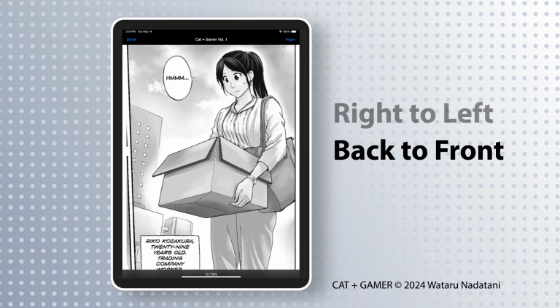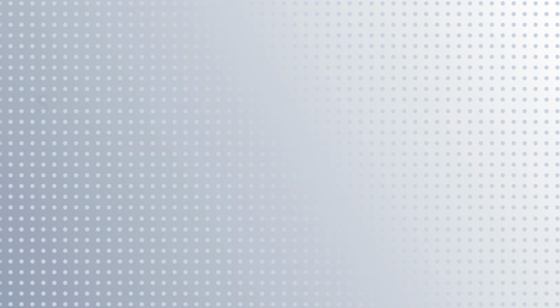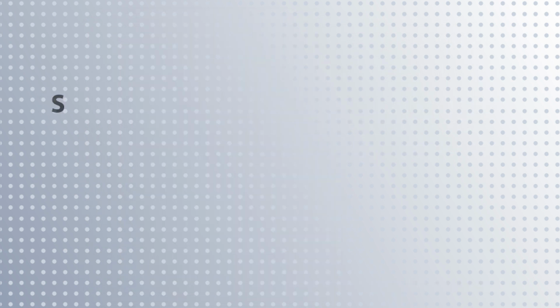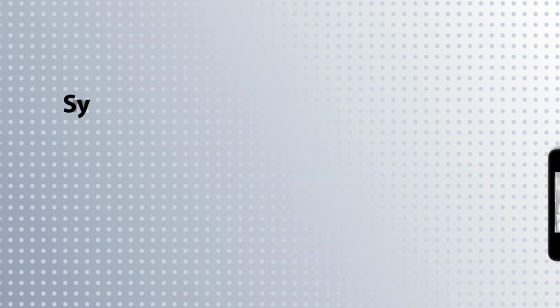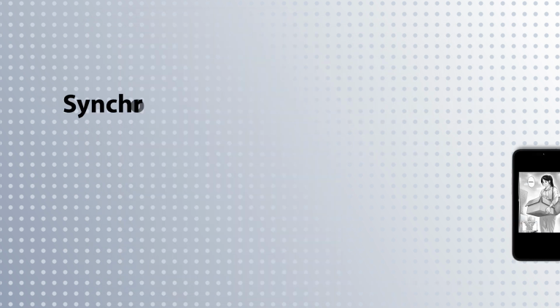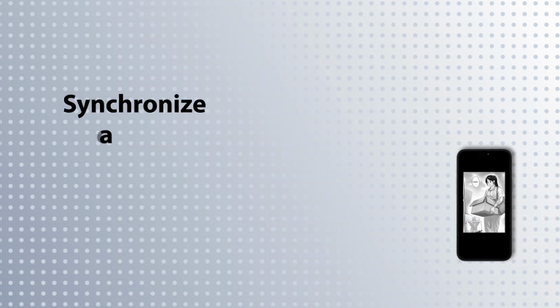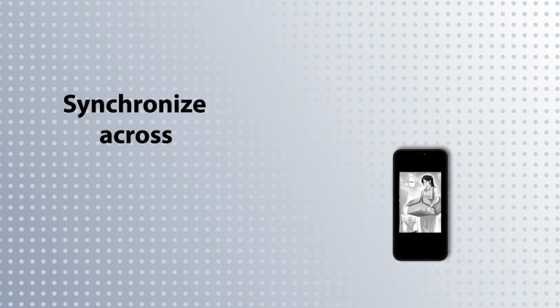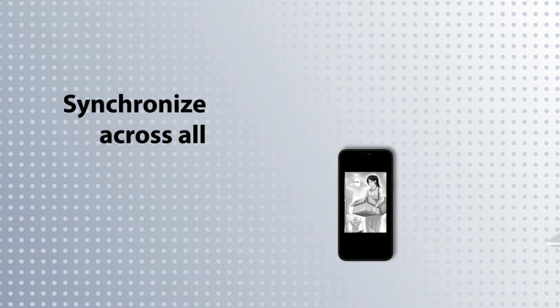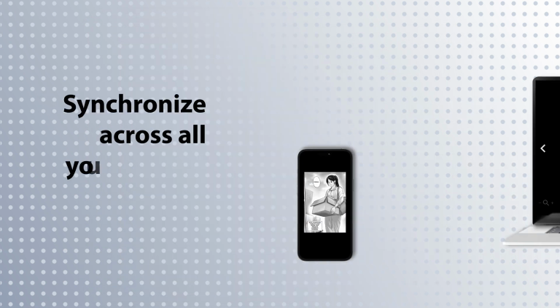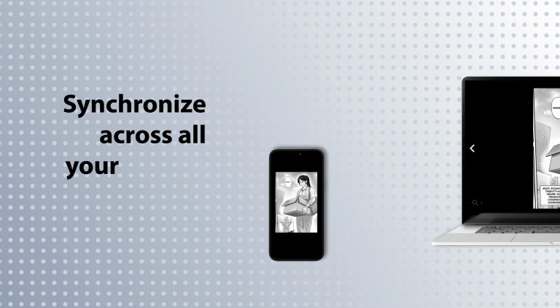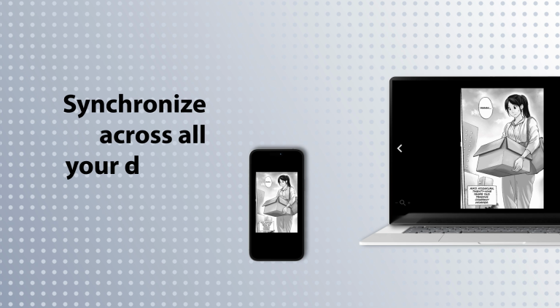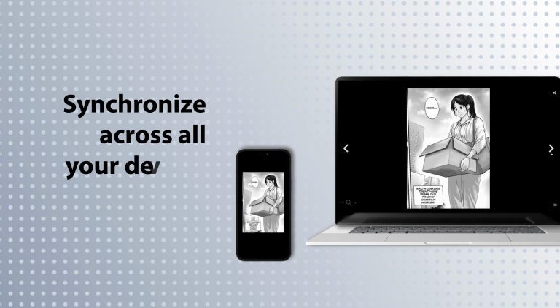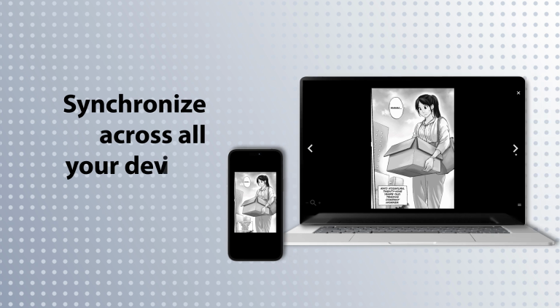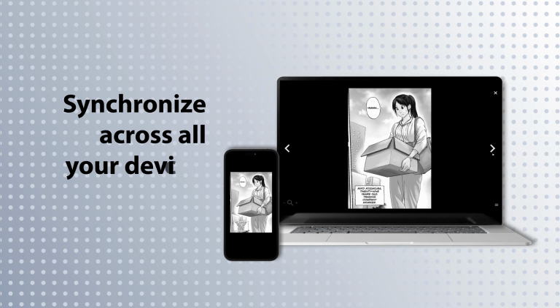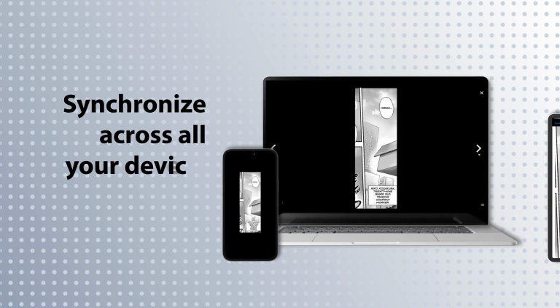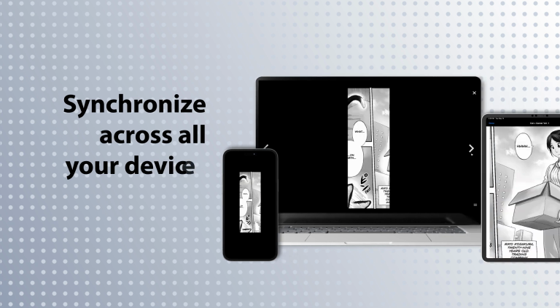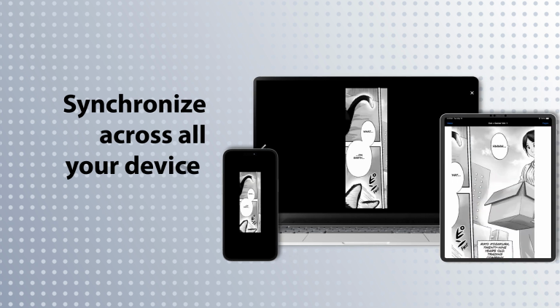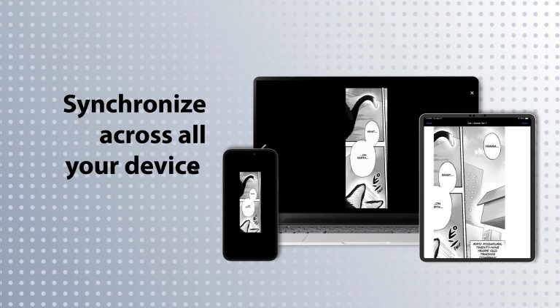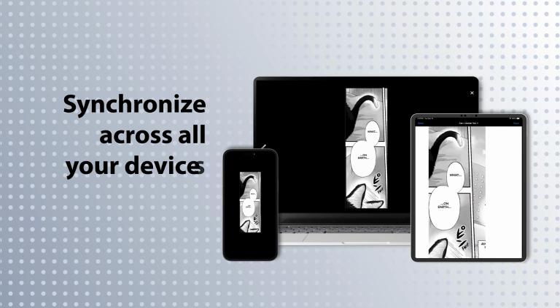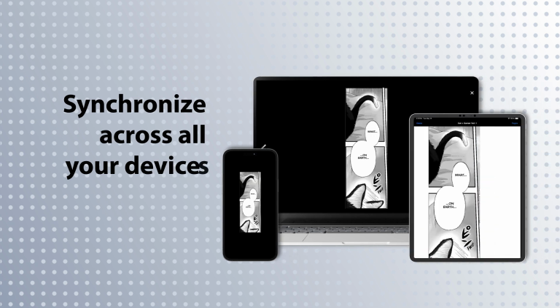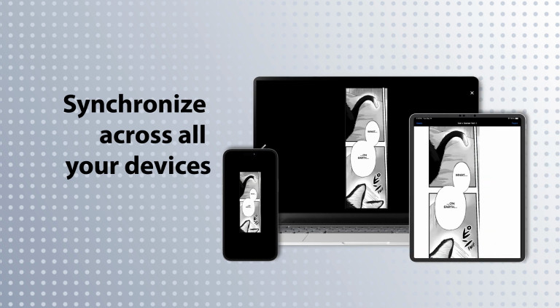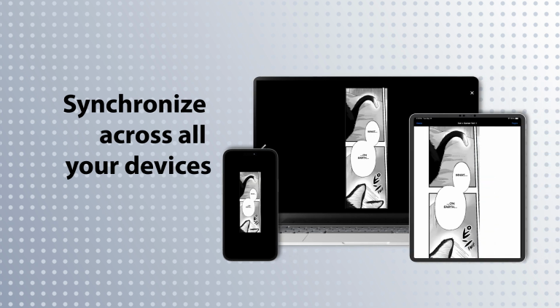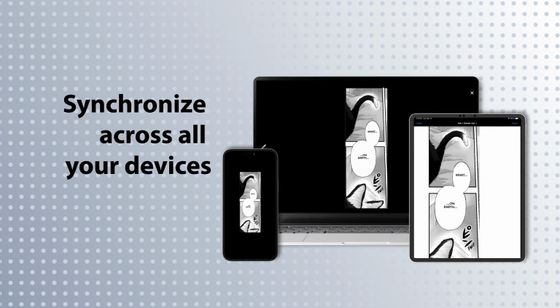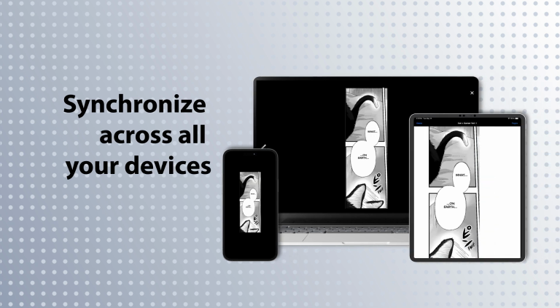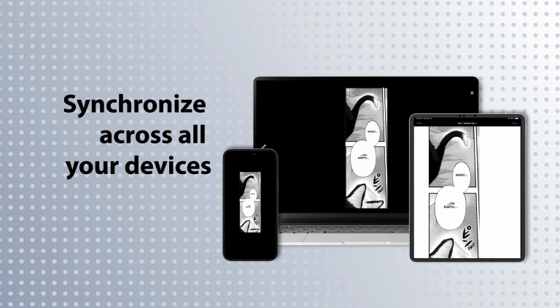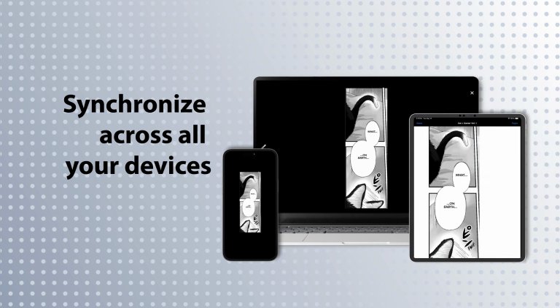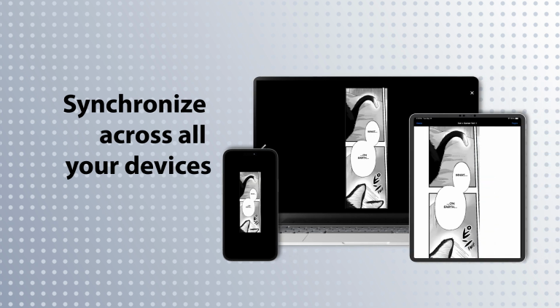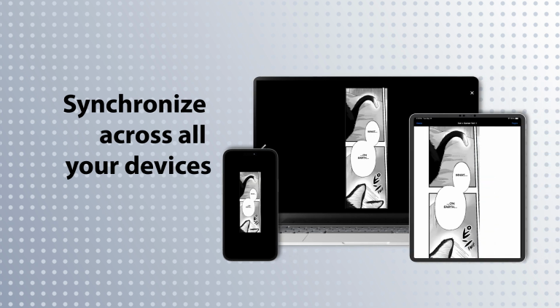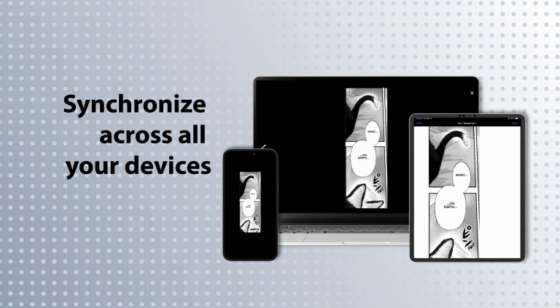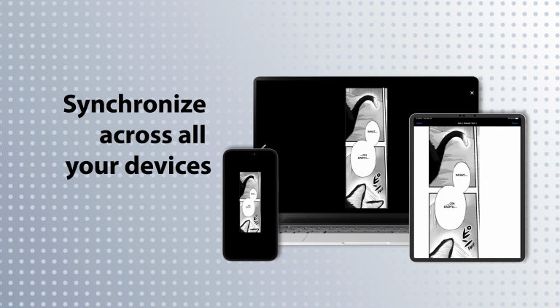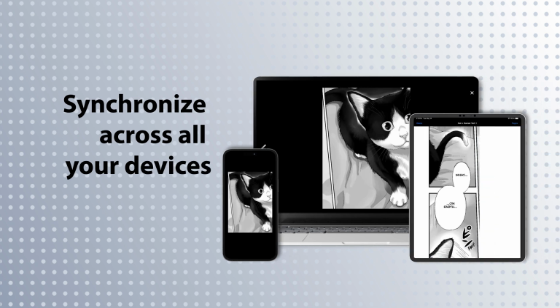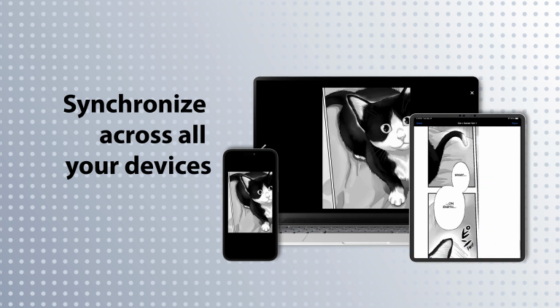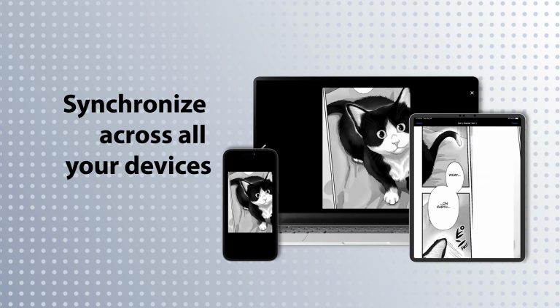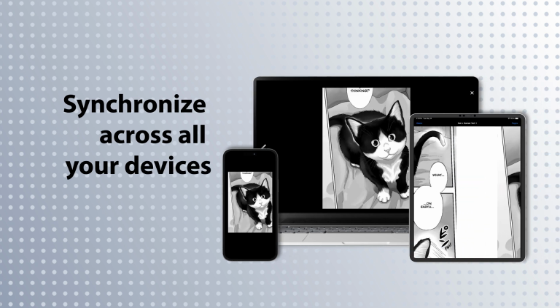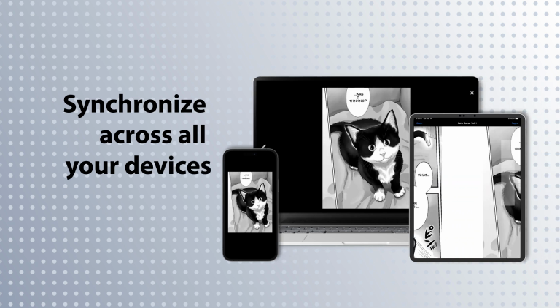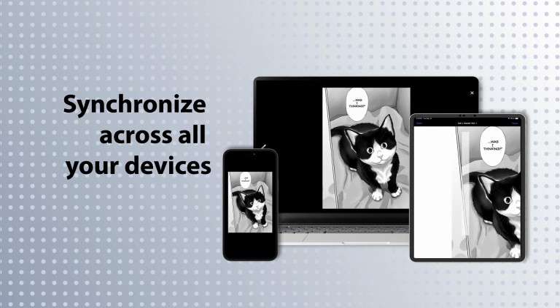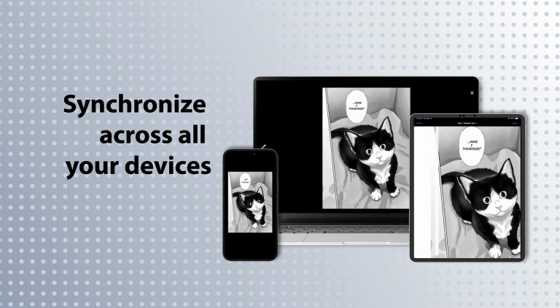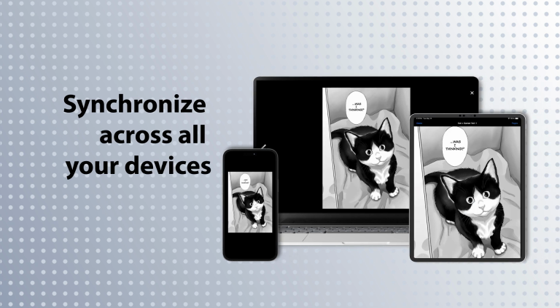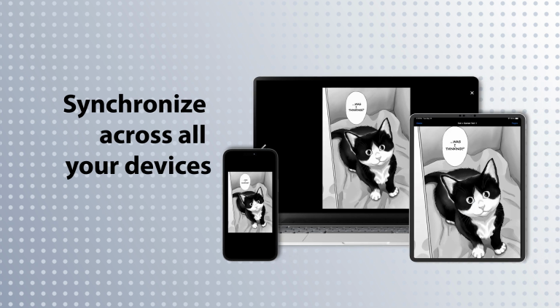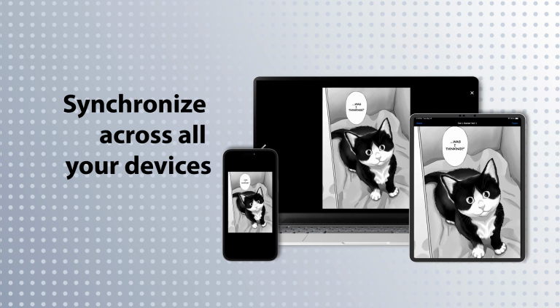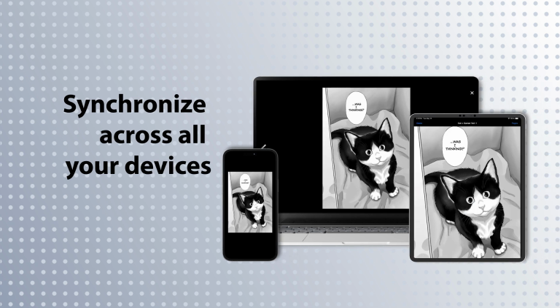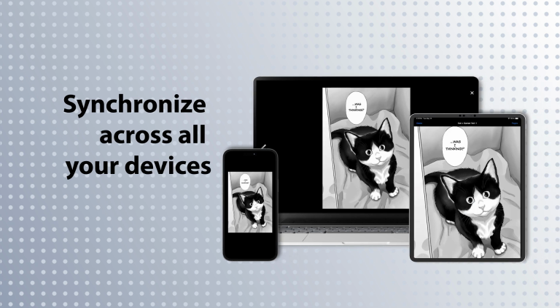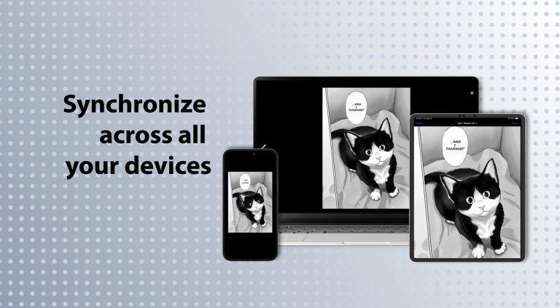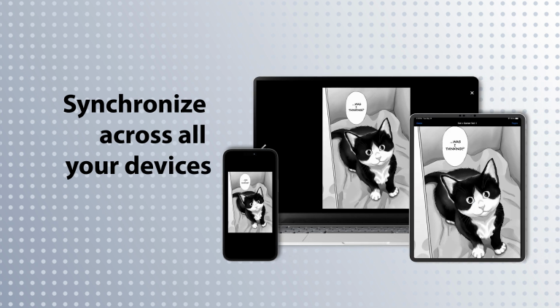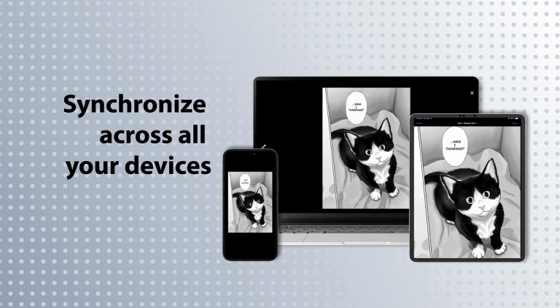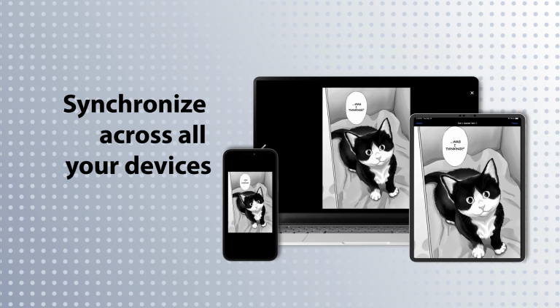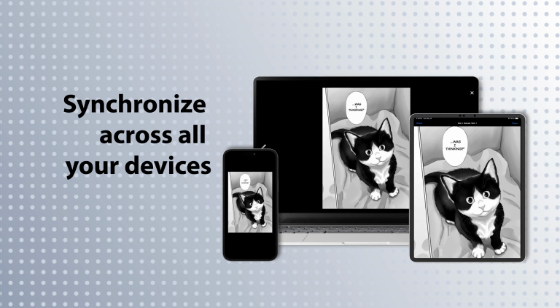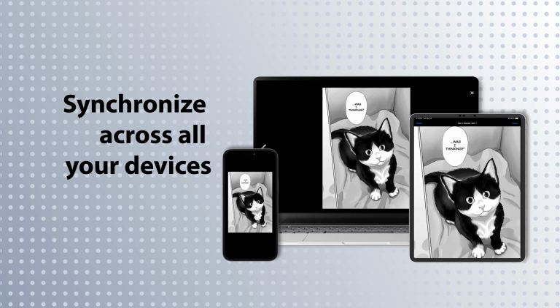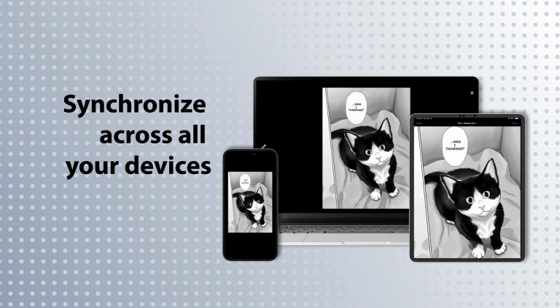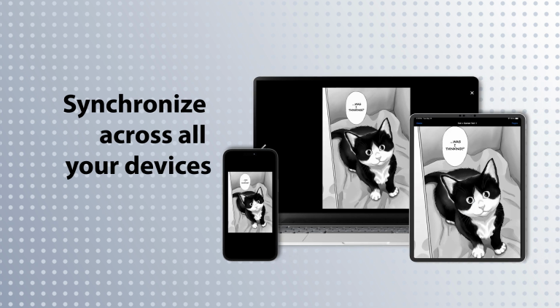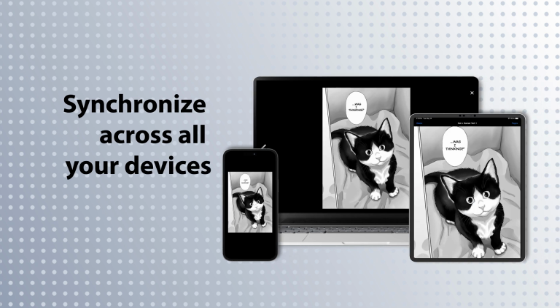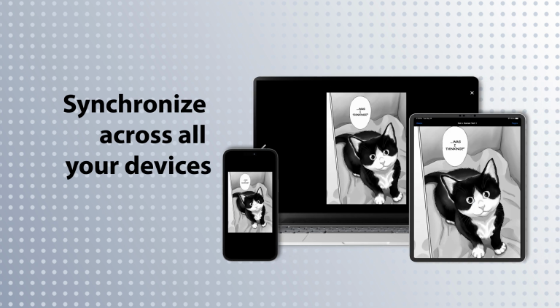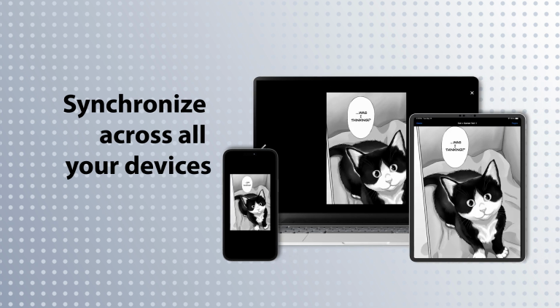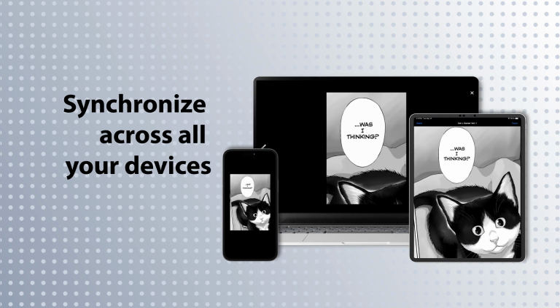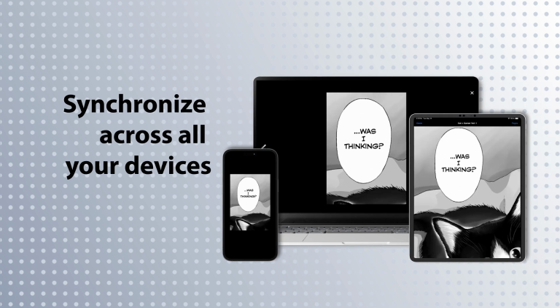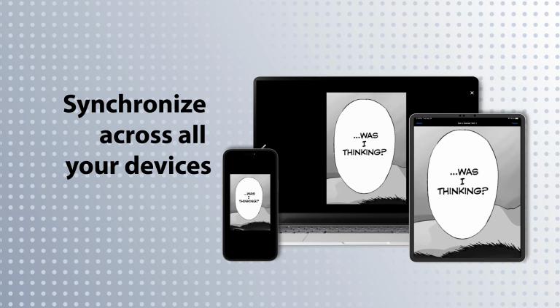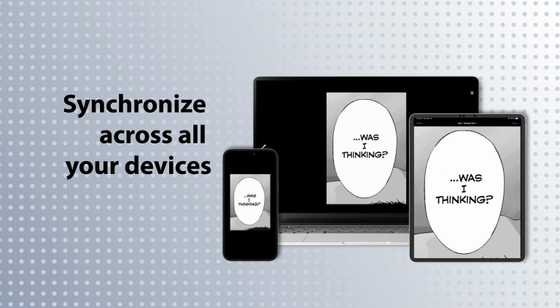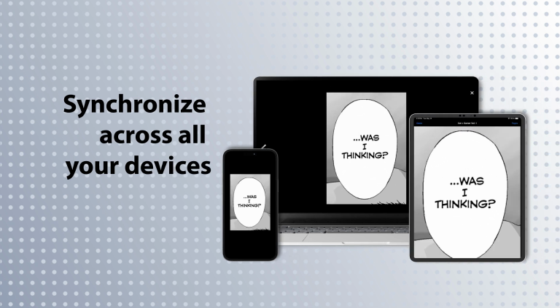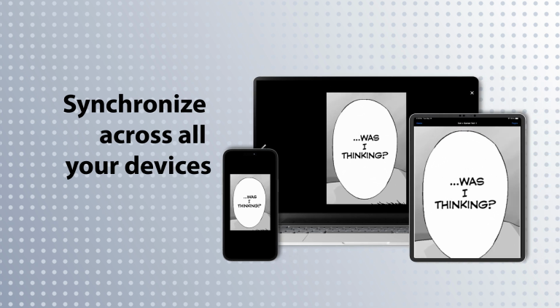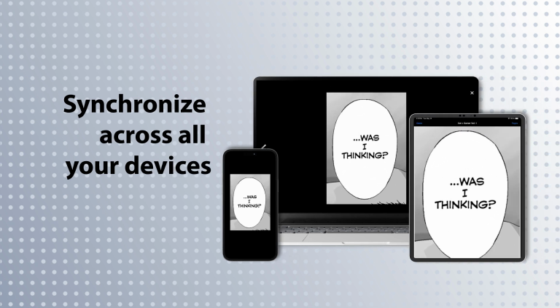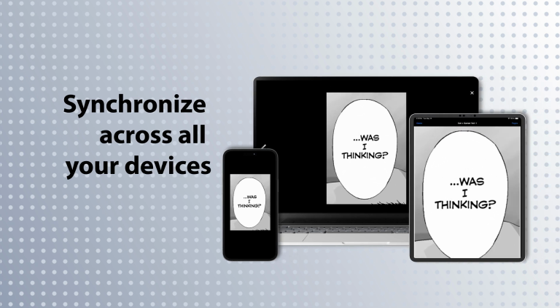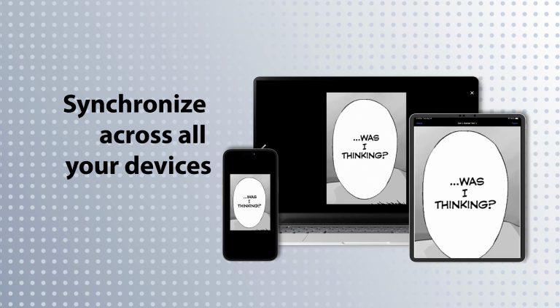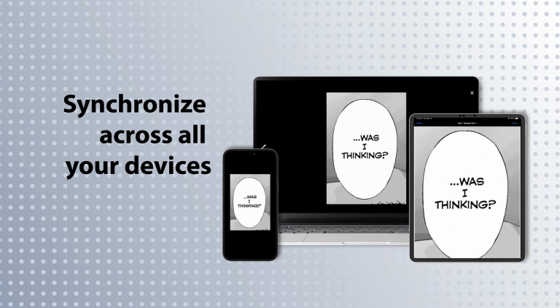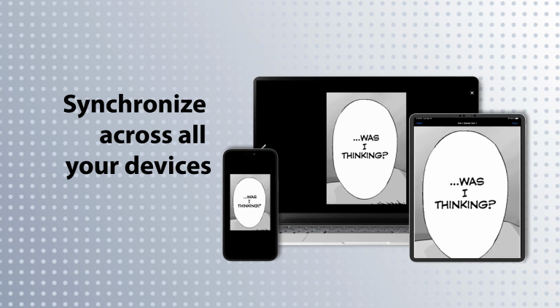Hoopla synchronizes across all your devices, saving your place when you switch between them, so you don't miss a thing.